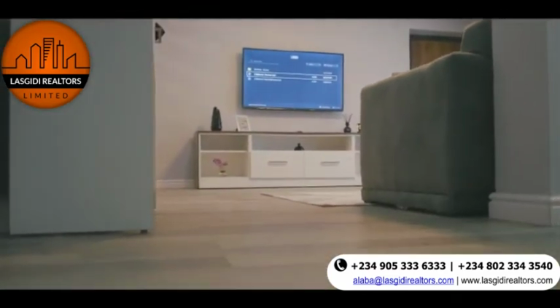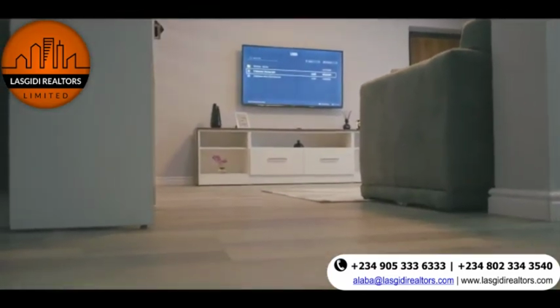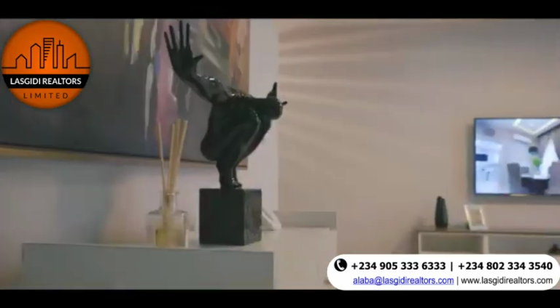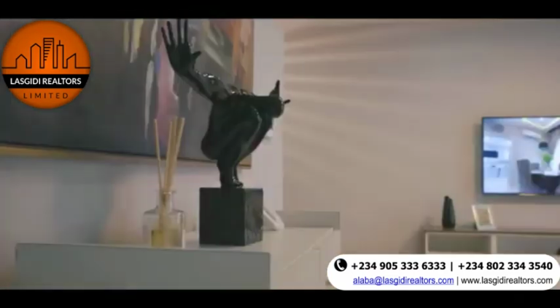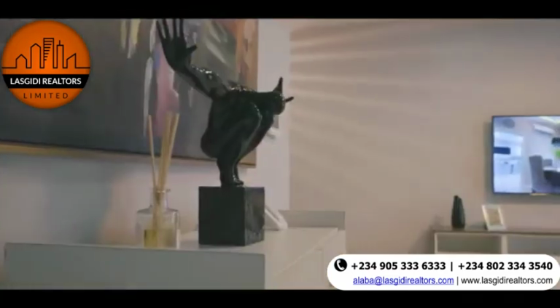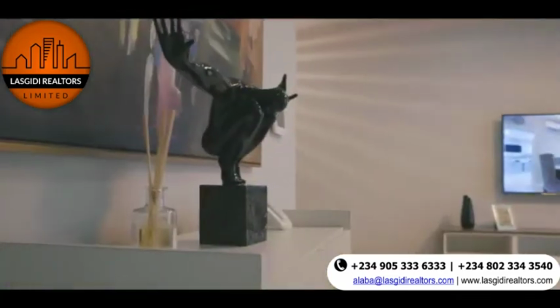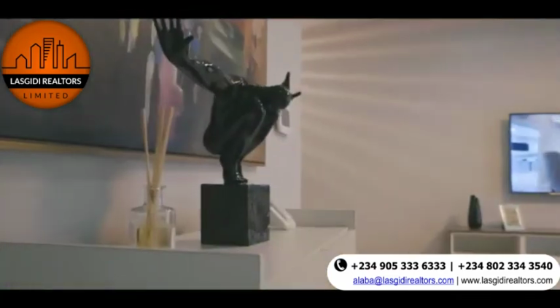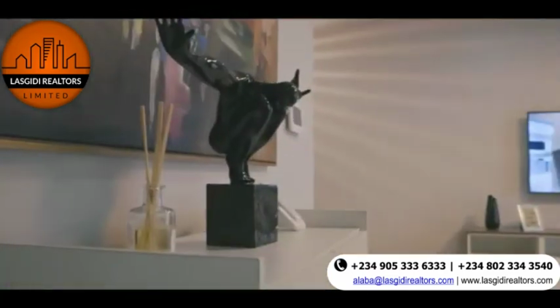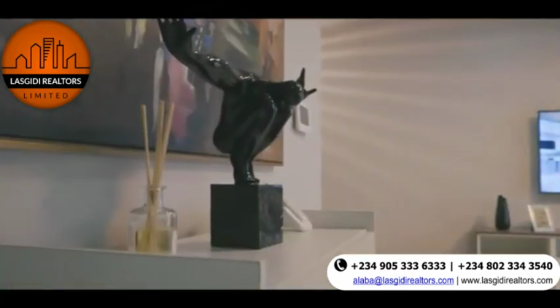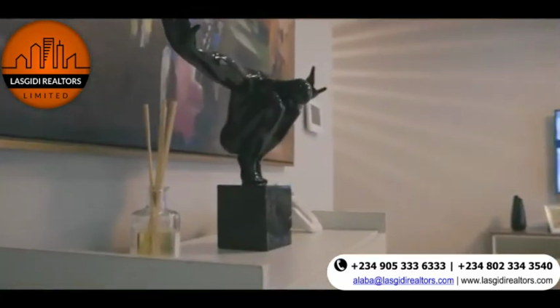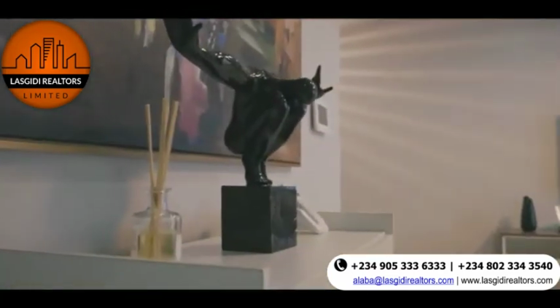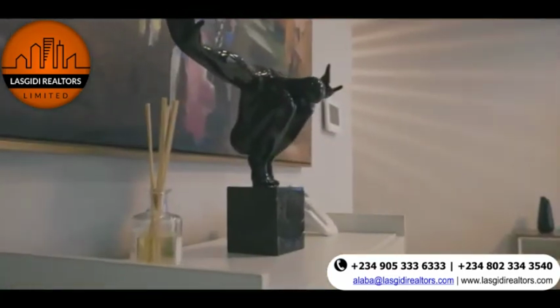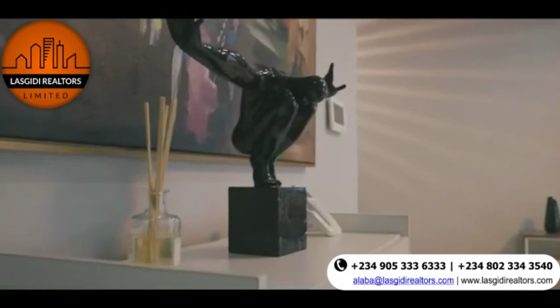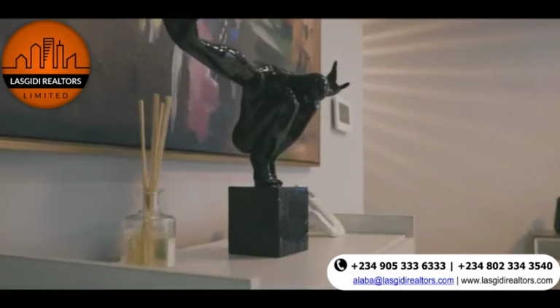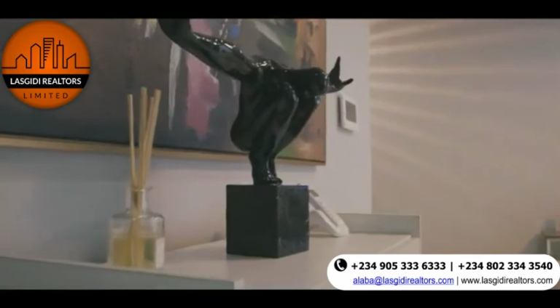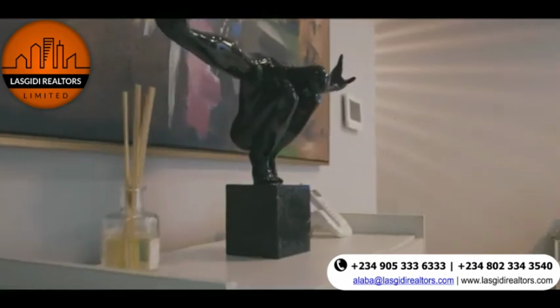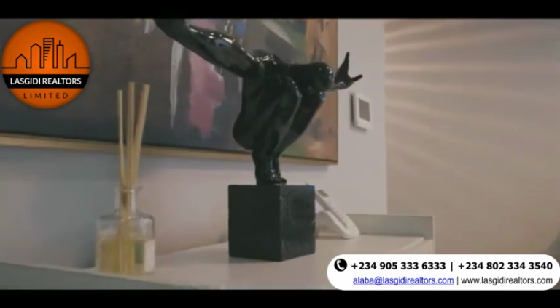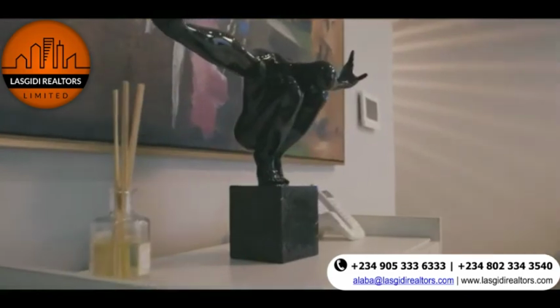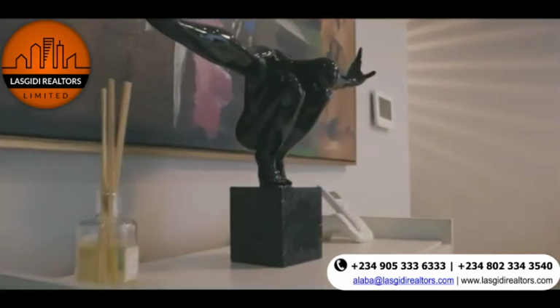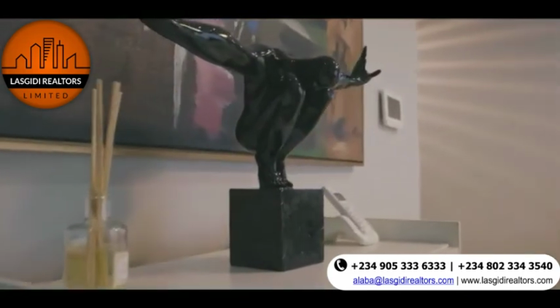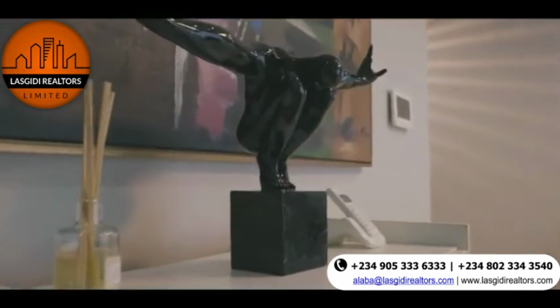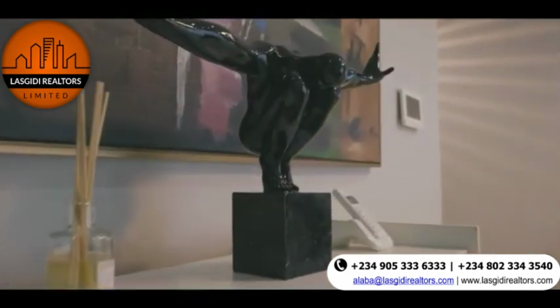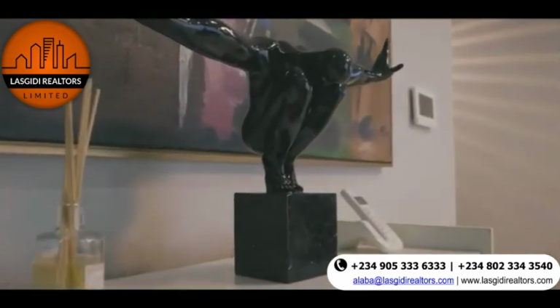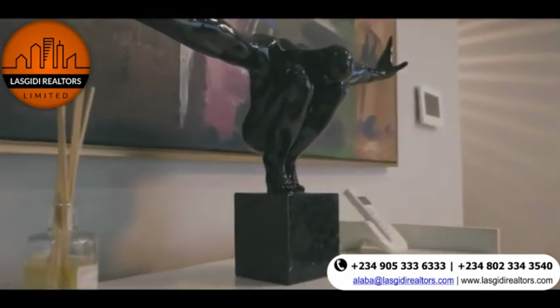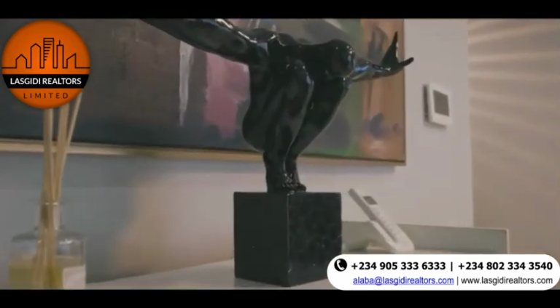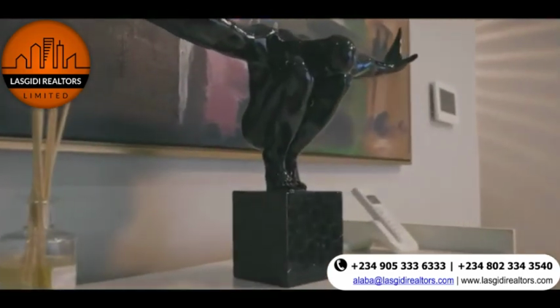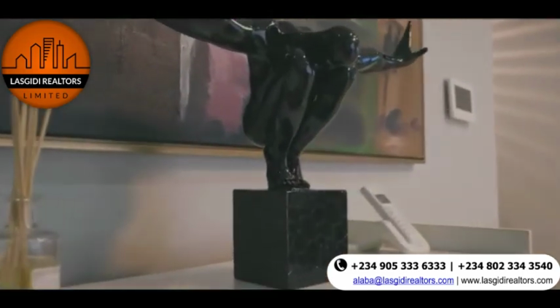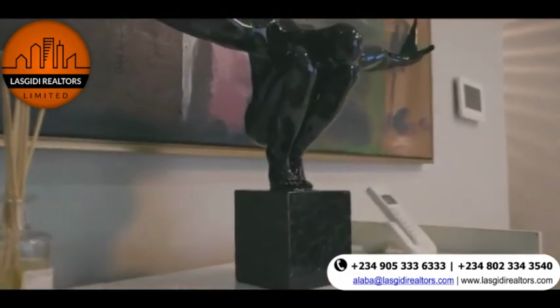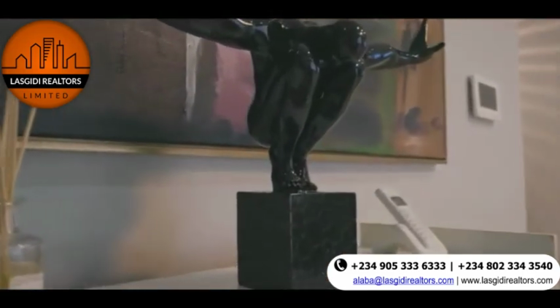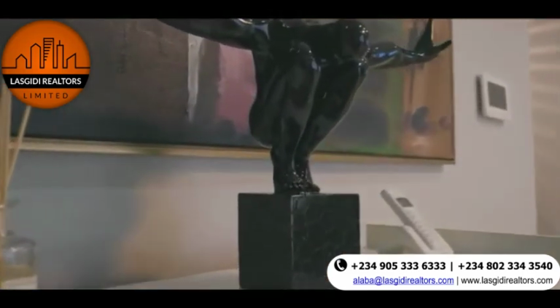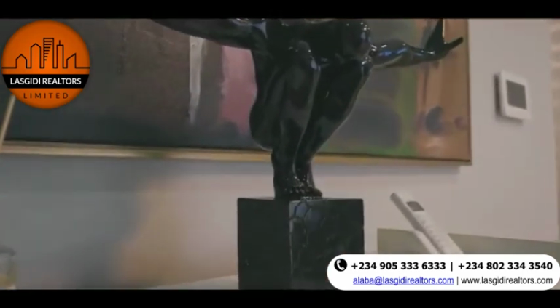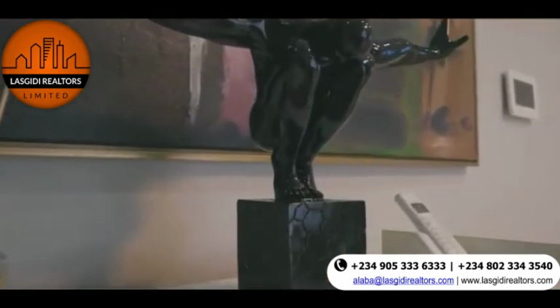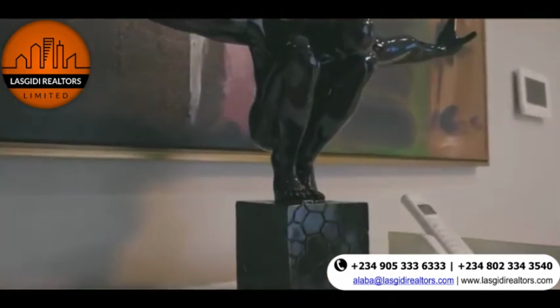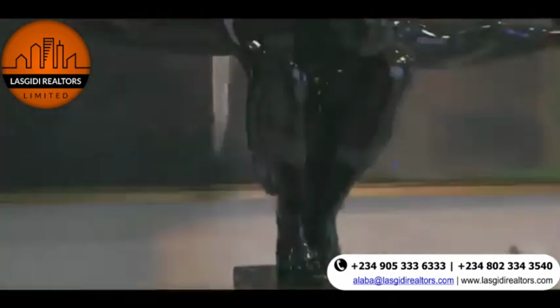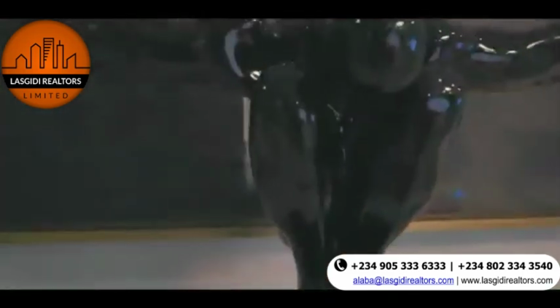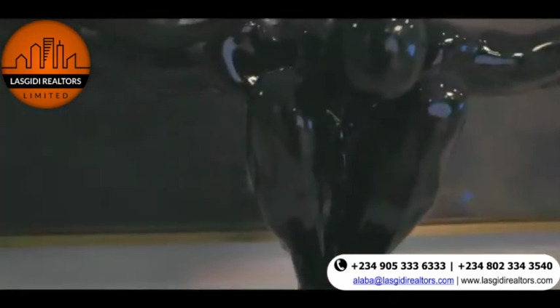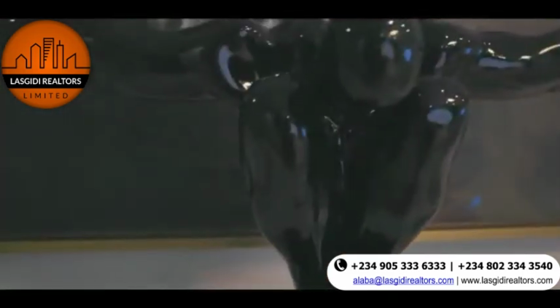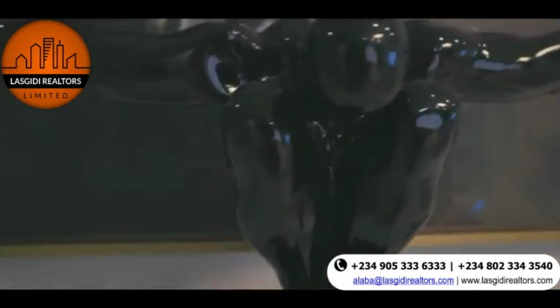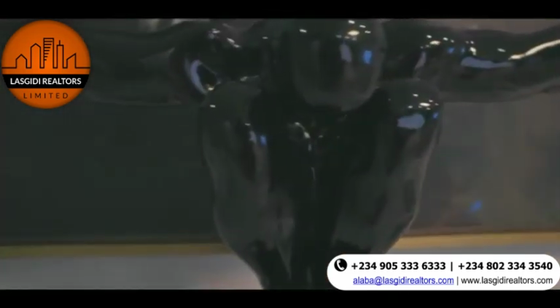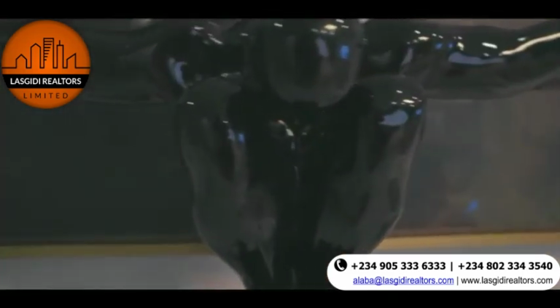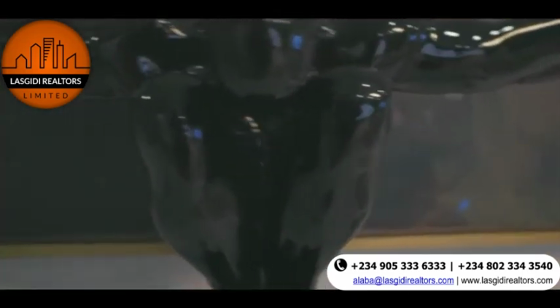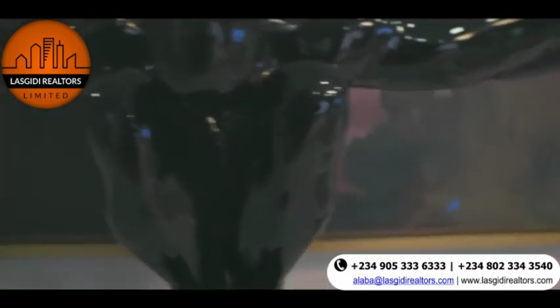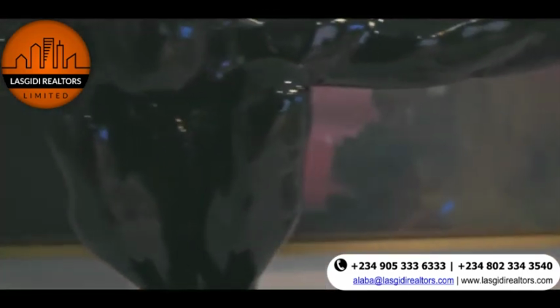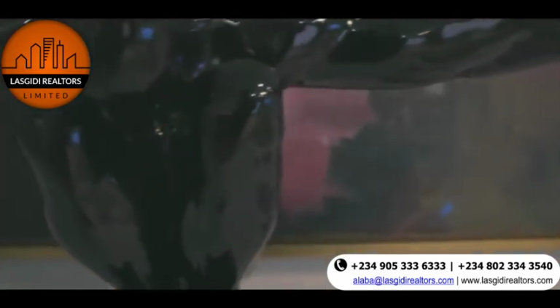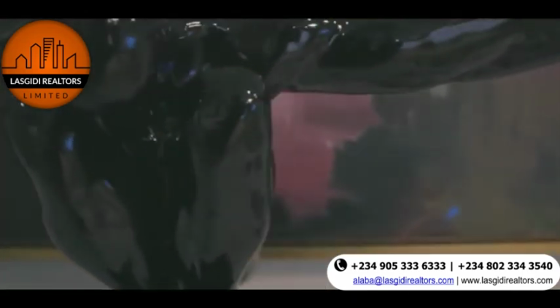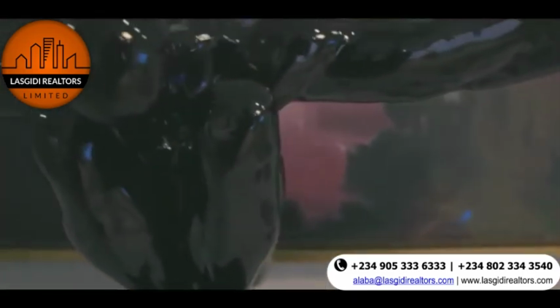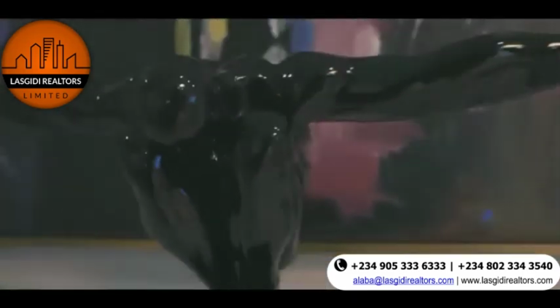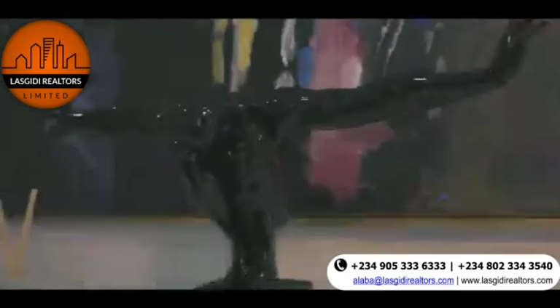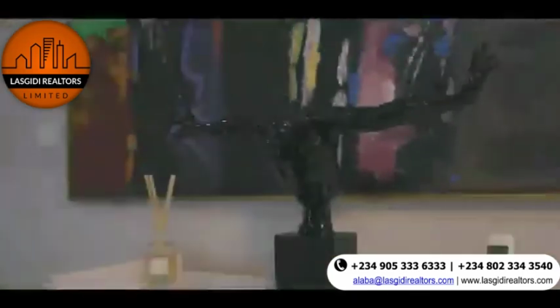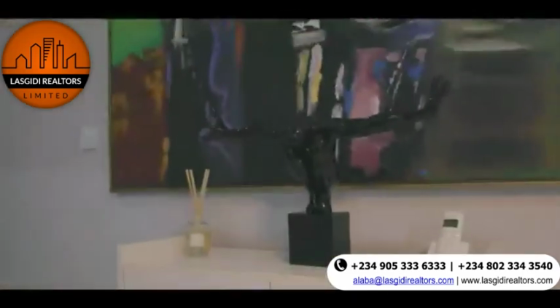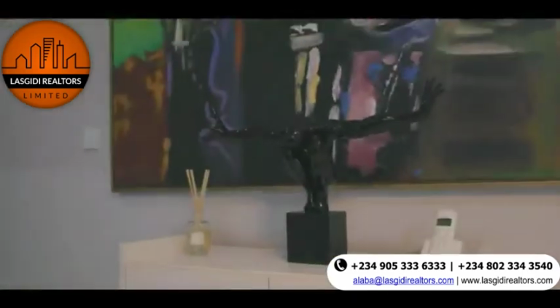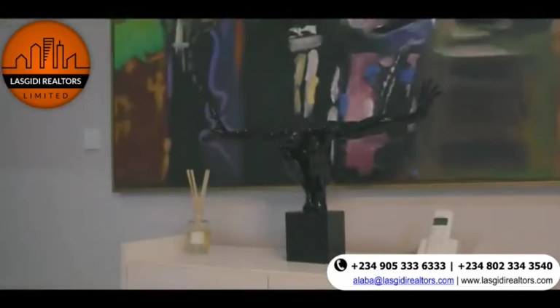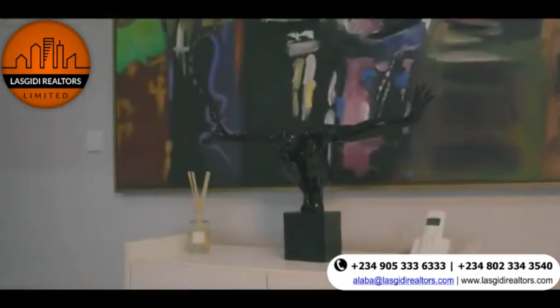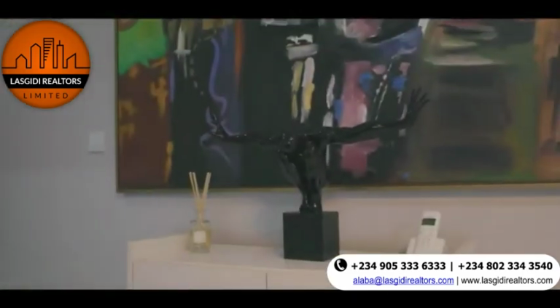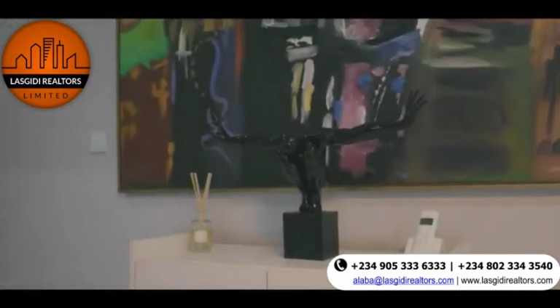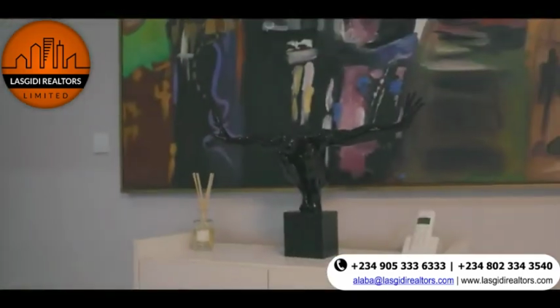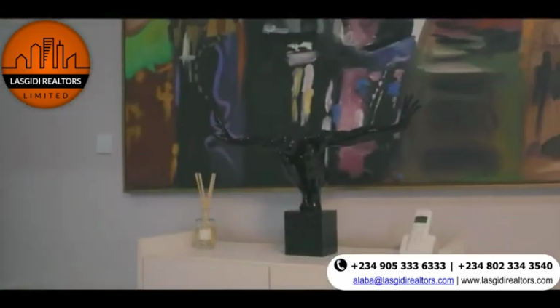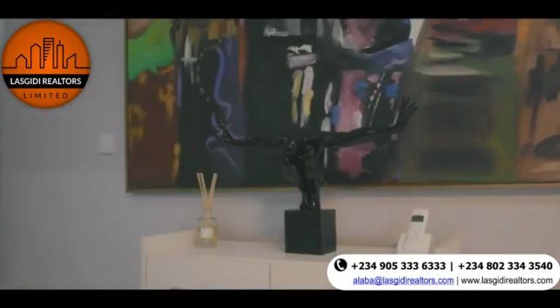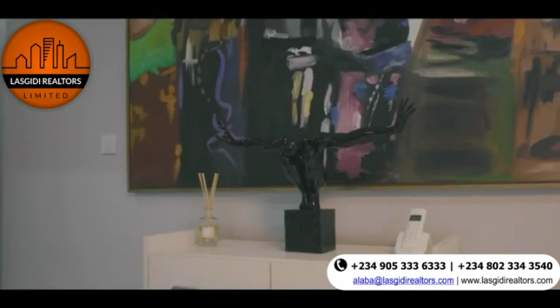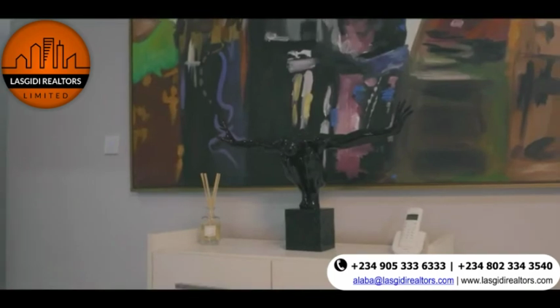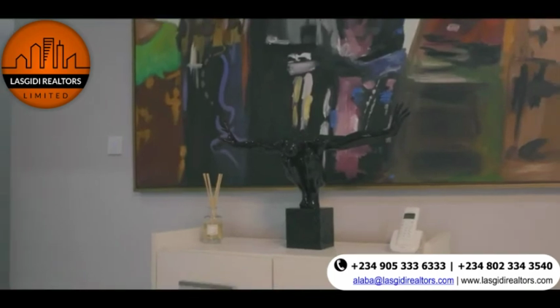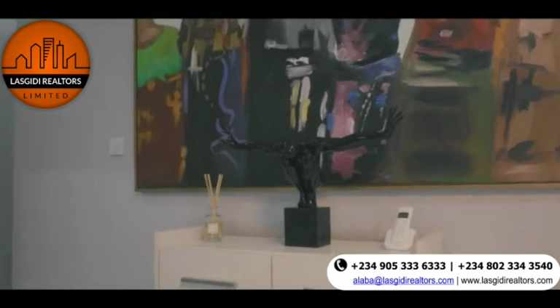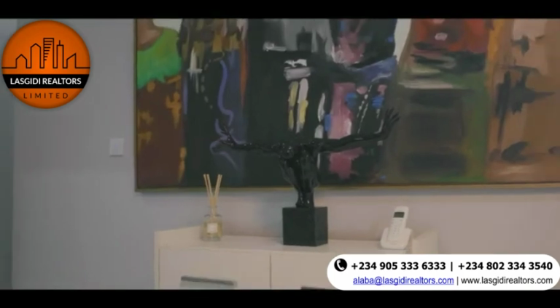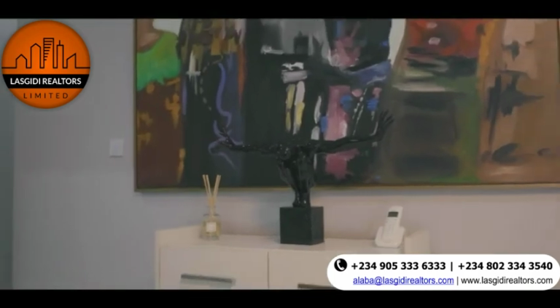The two-bedroom apartment at Urban Prime Estate is a perfect home for contemporary lifestyle.